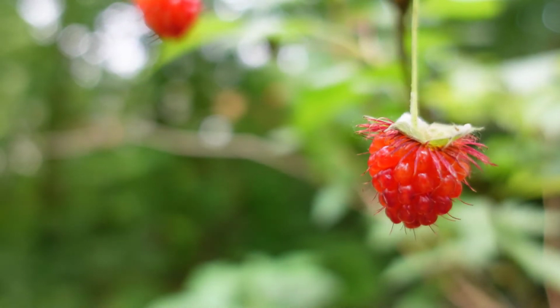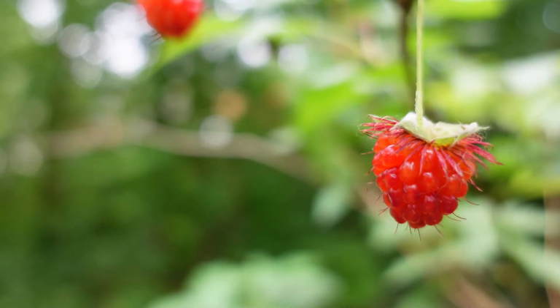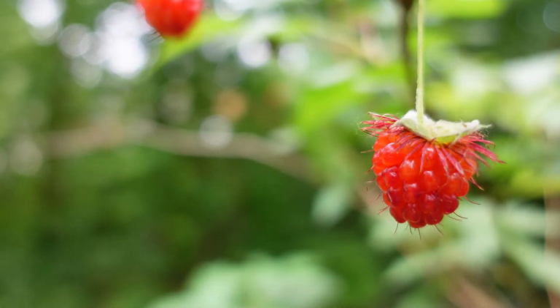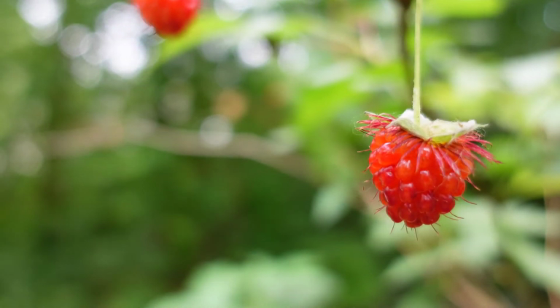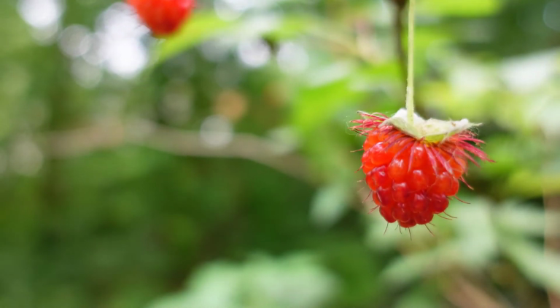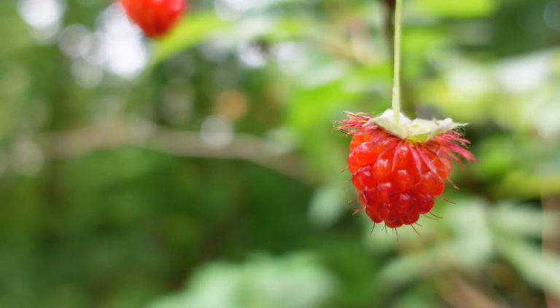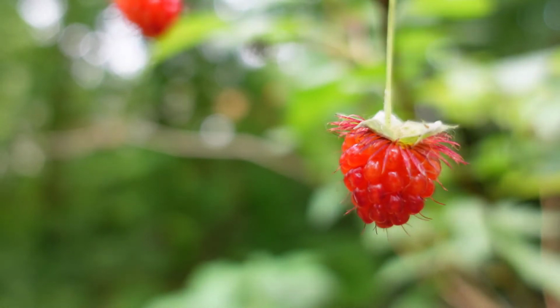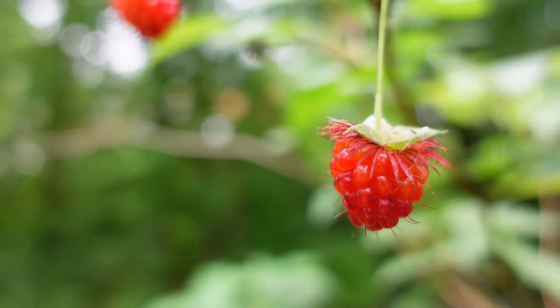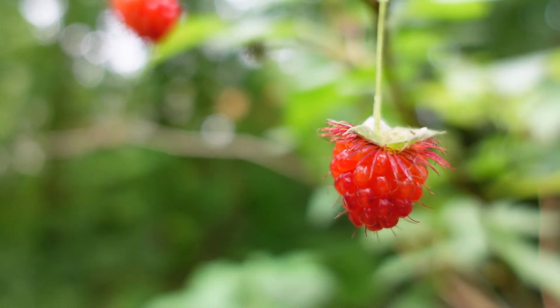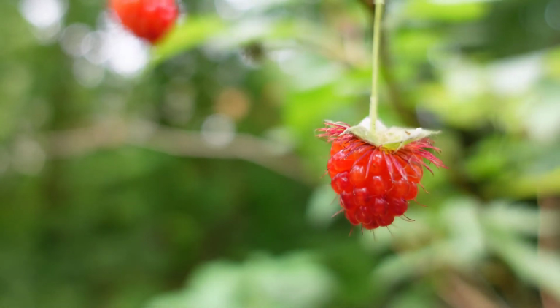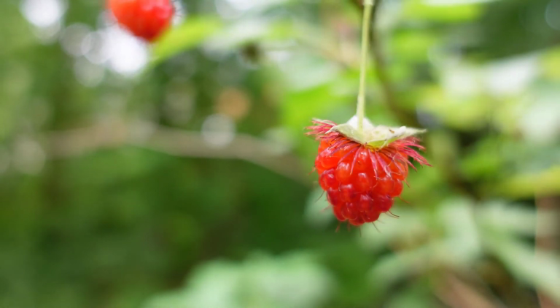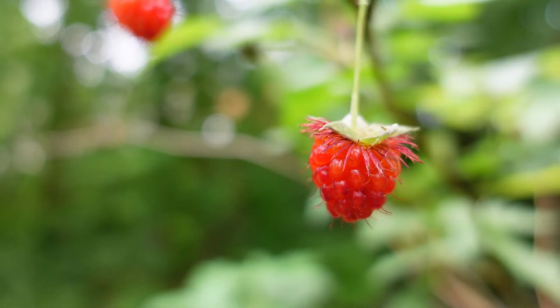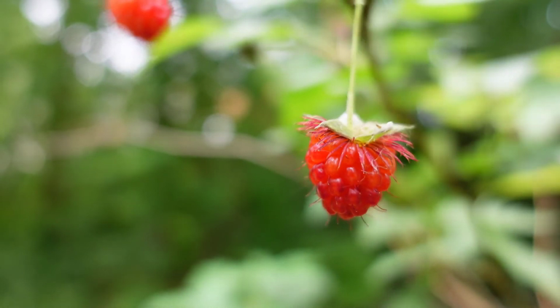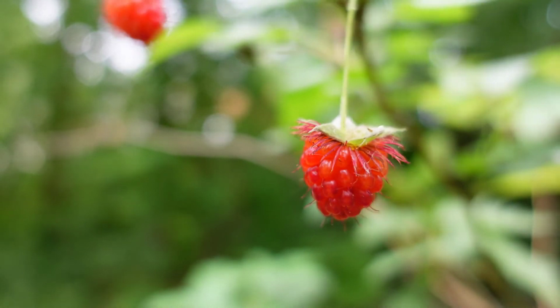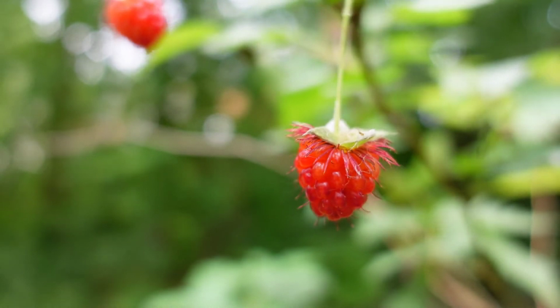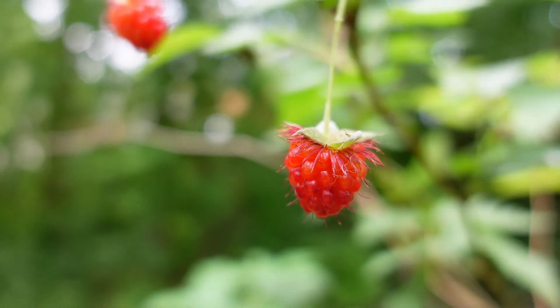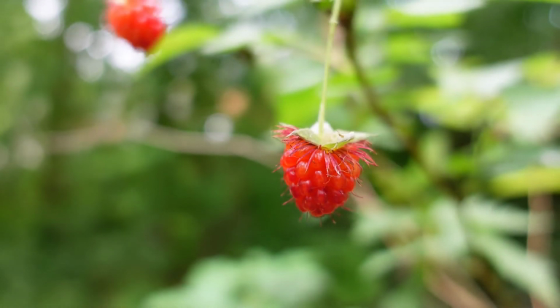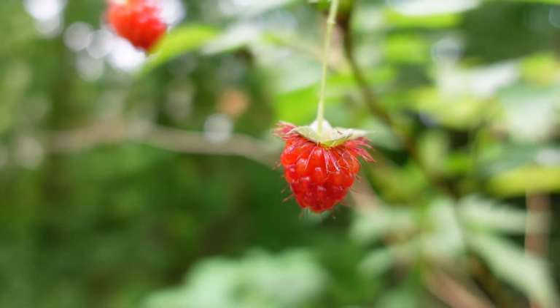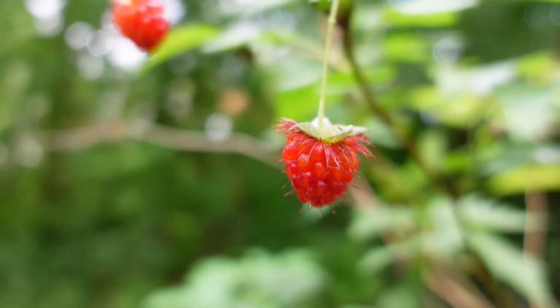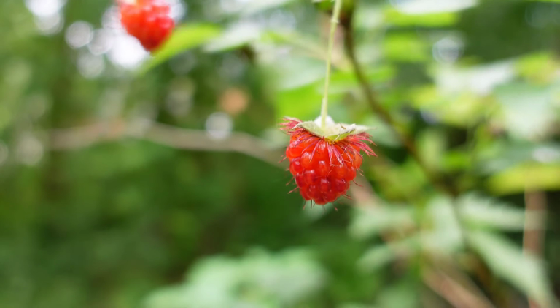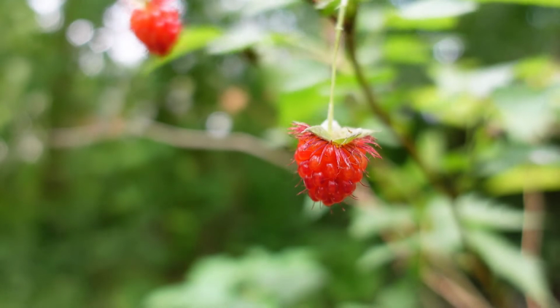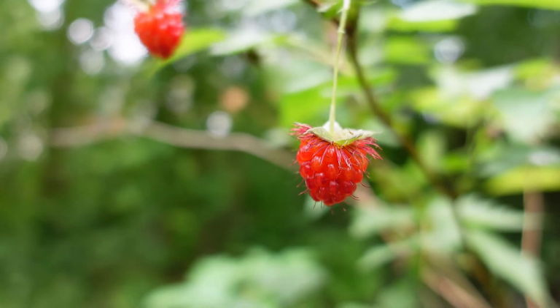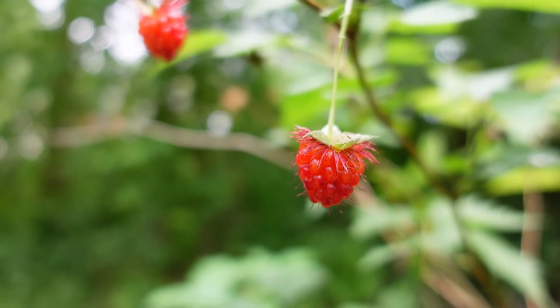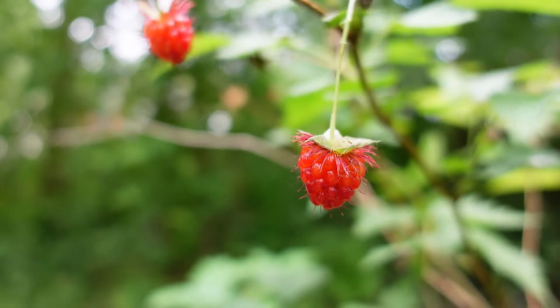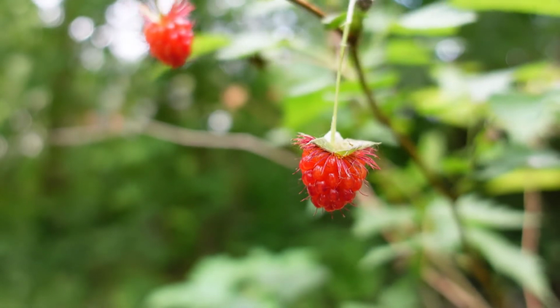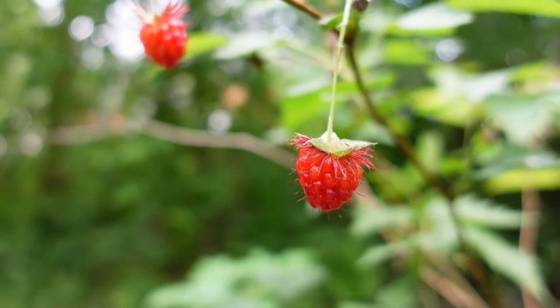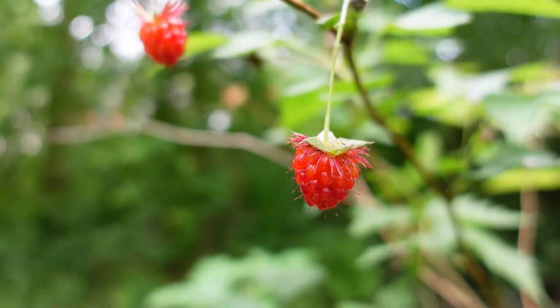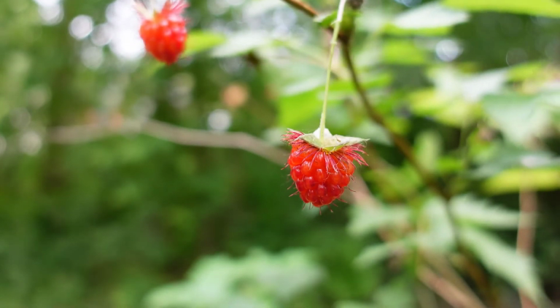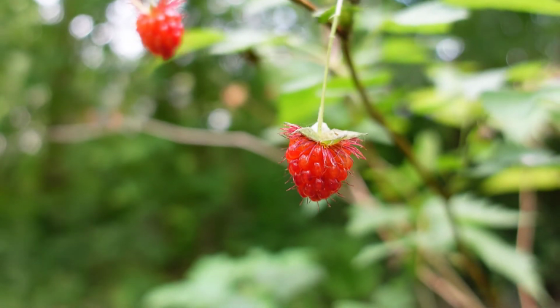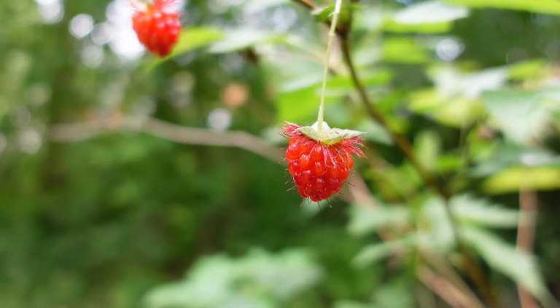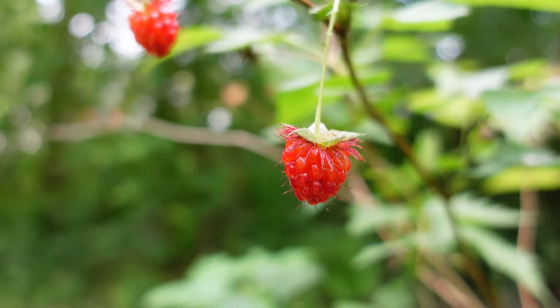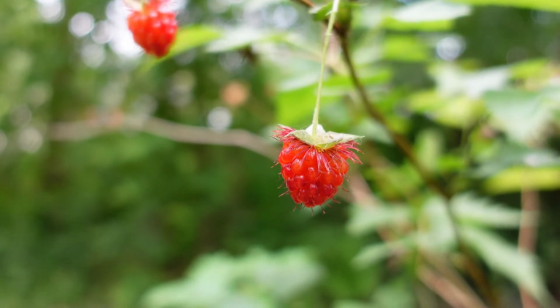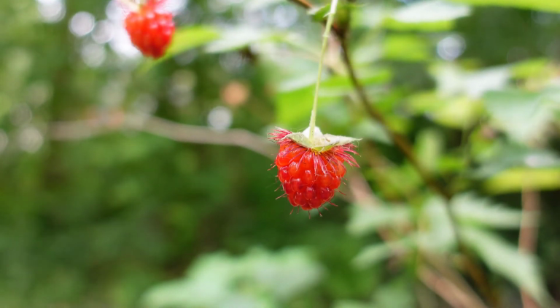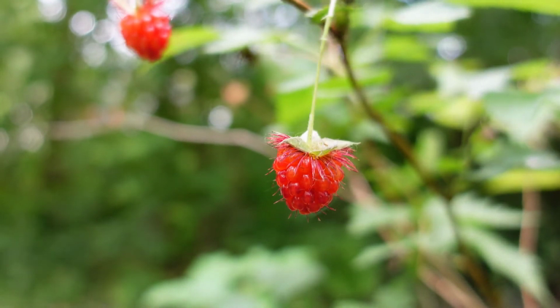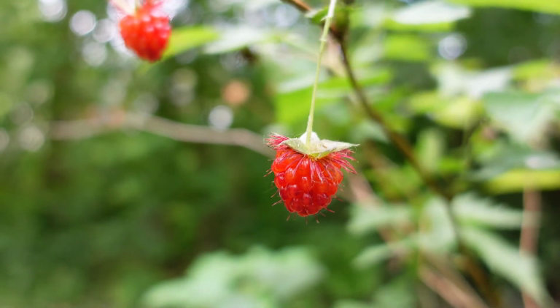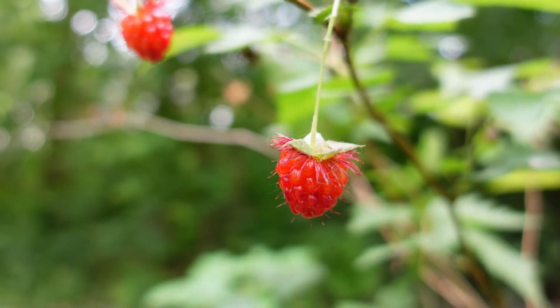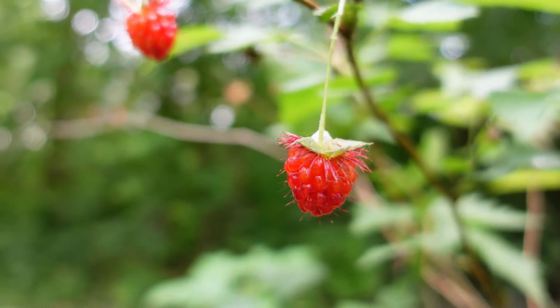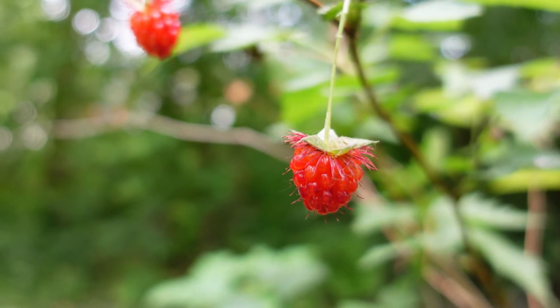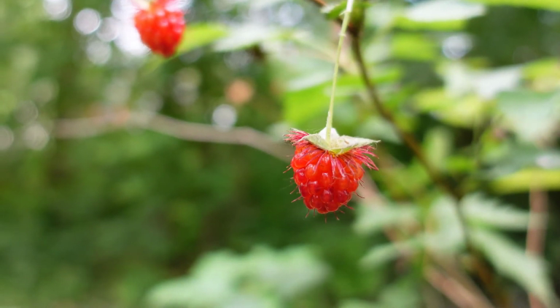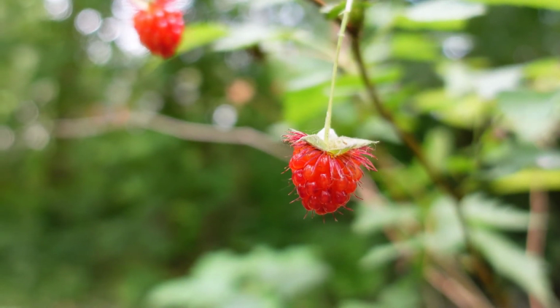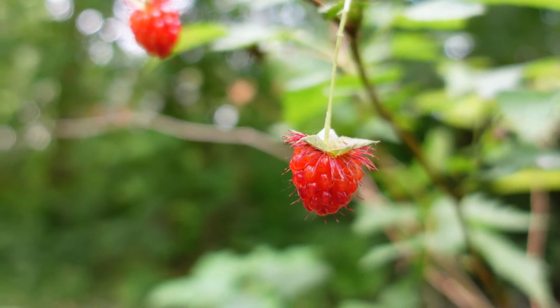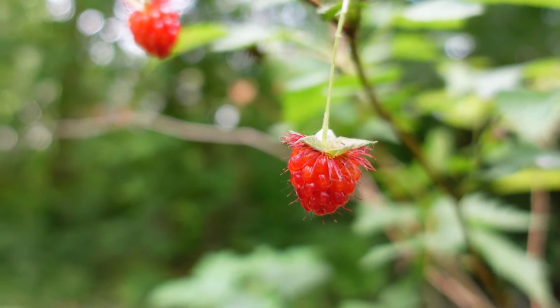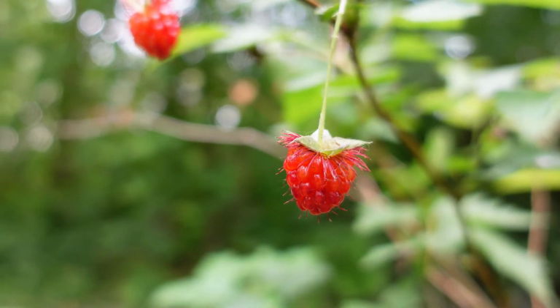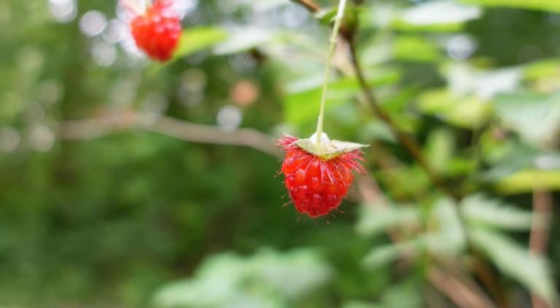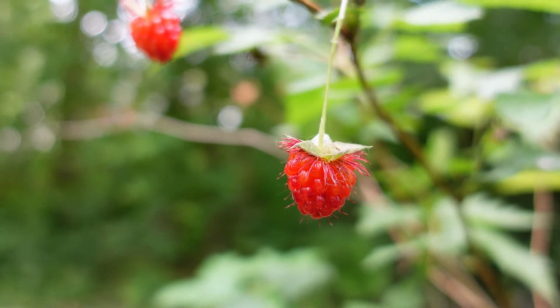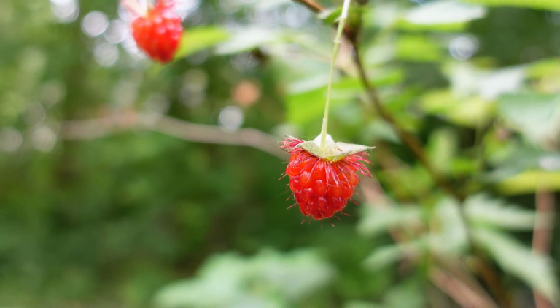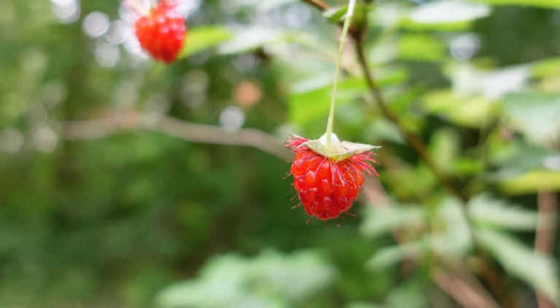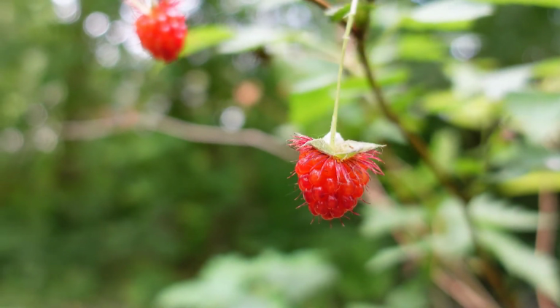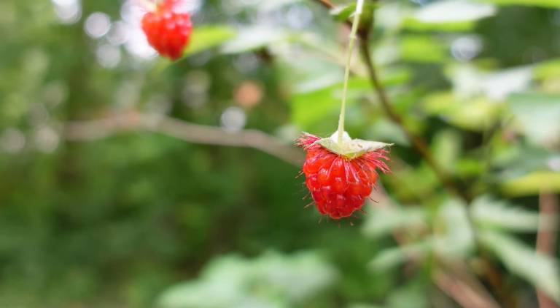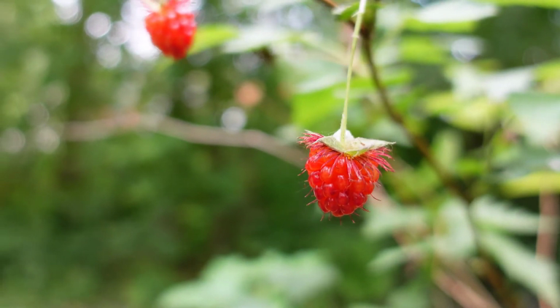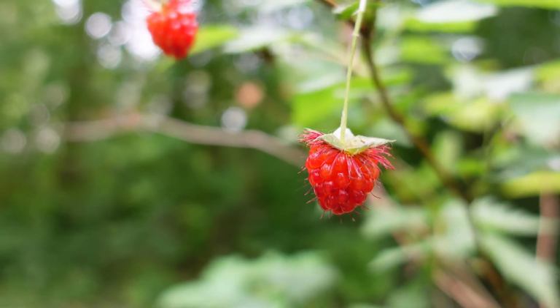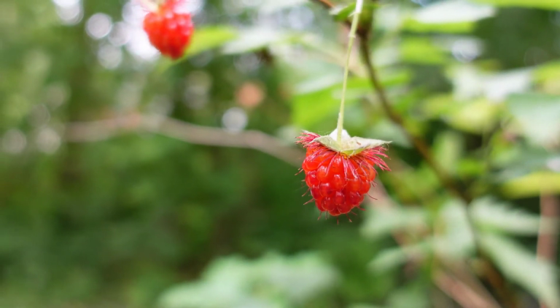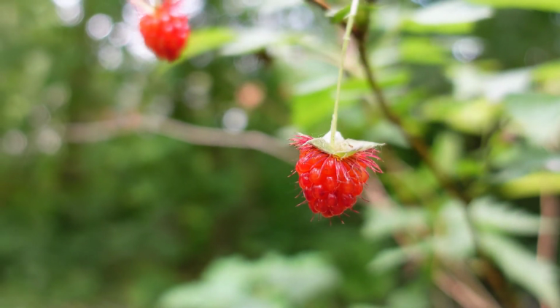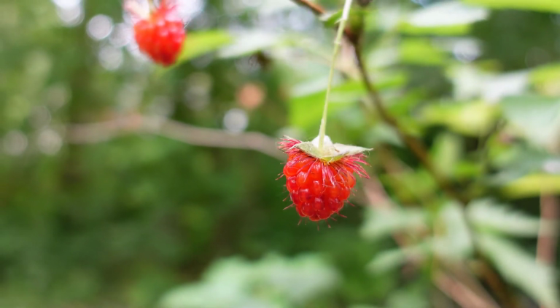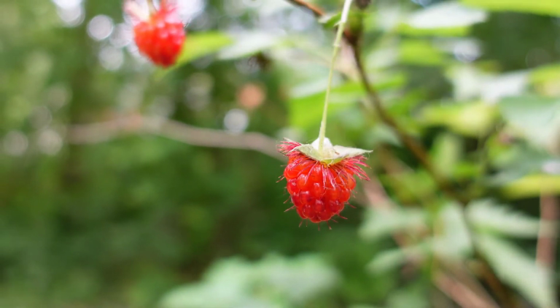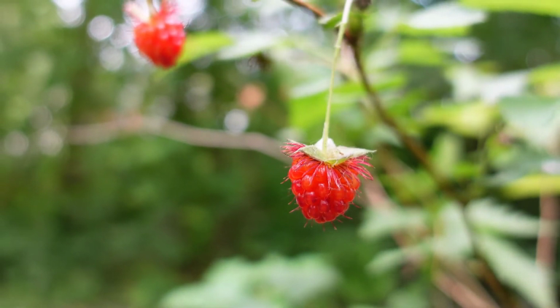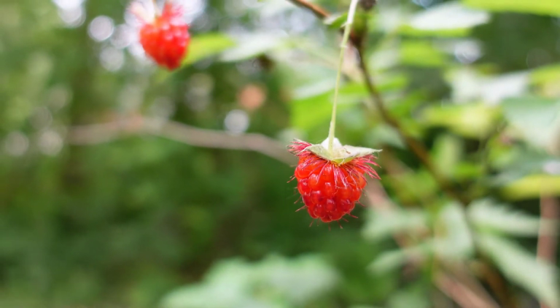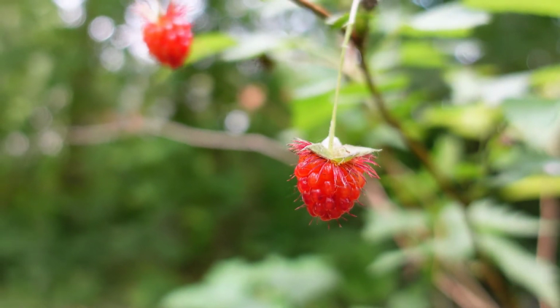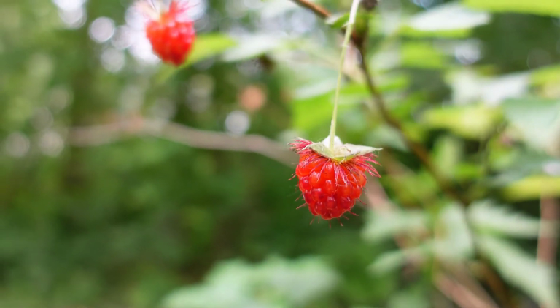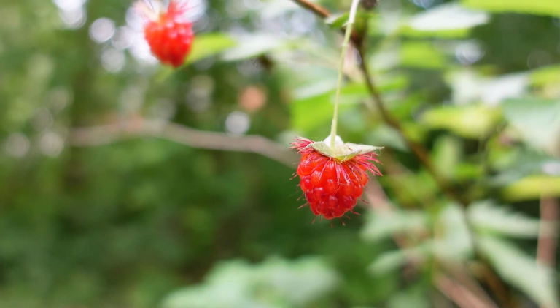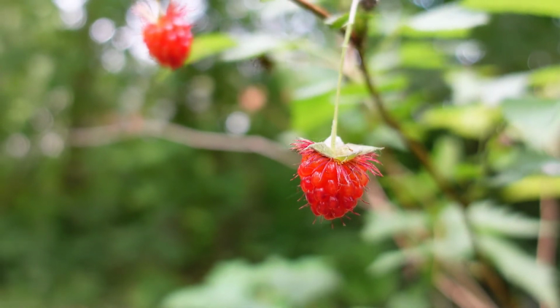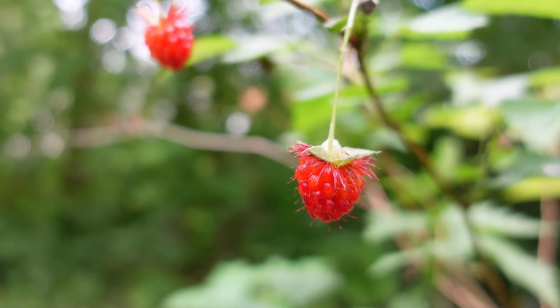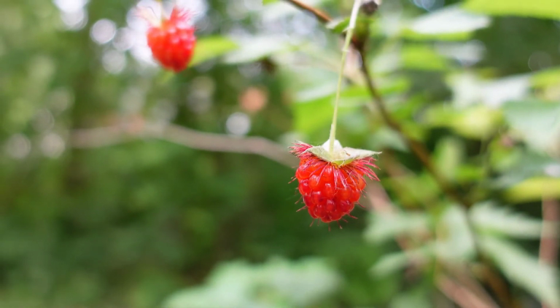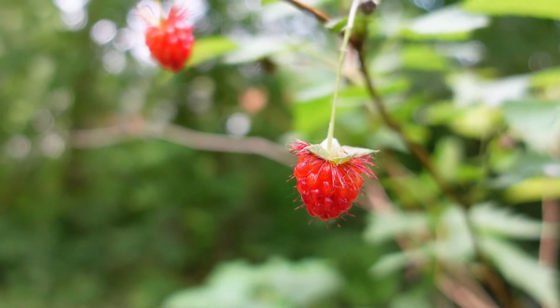To some people those berries are absolutely delicious — I agree — and in some cases they're sort of mildly insipid.